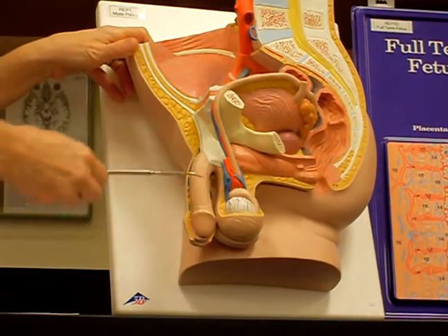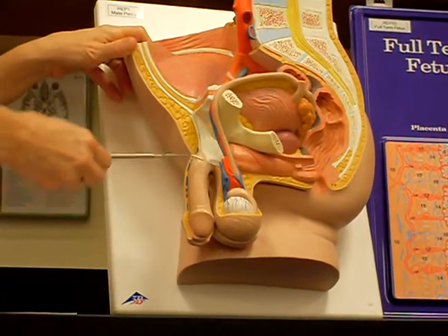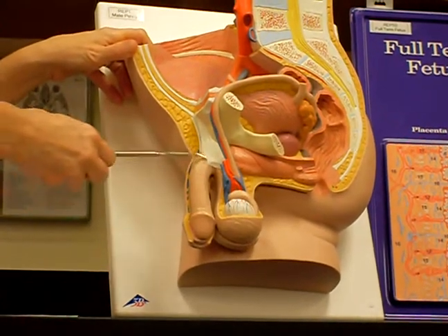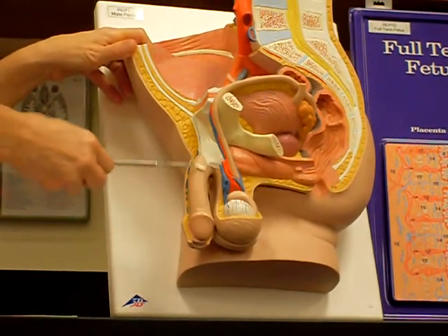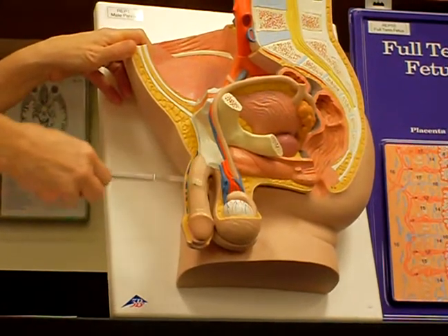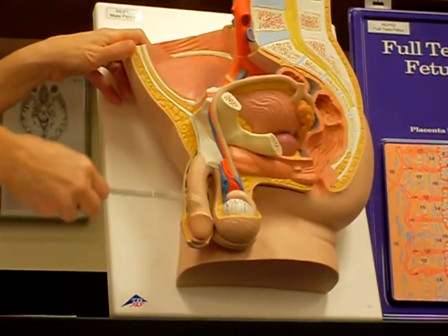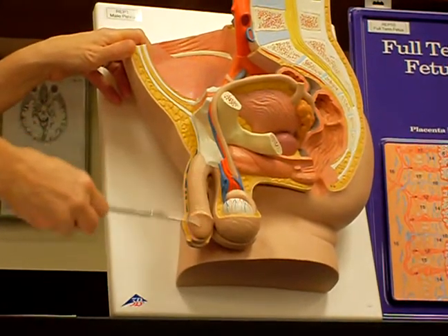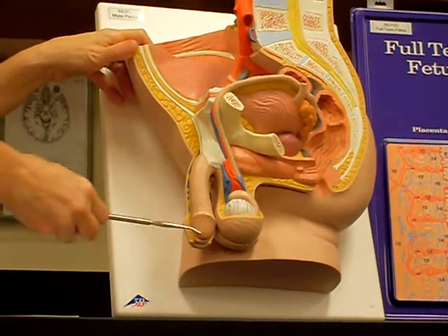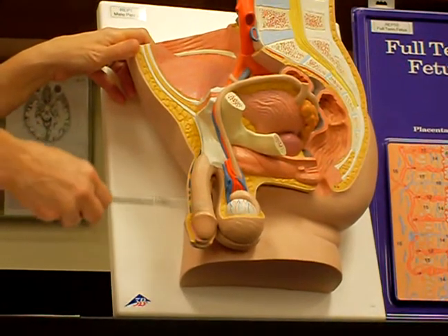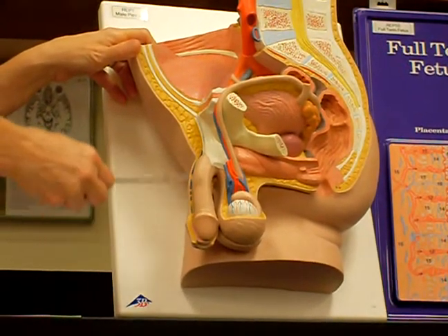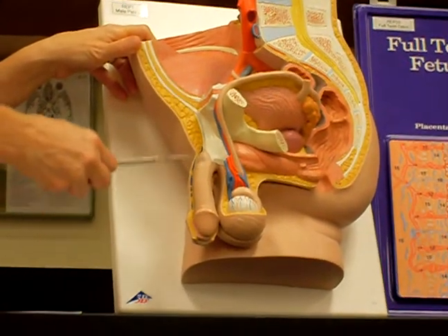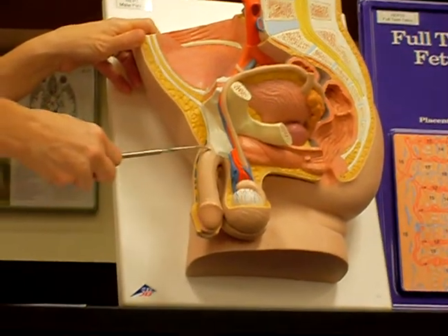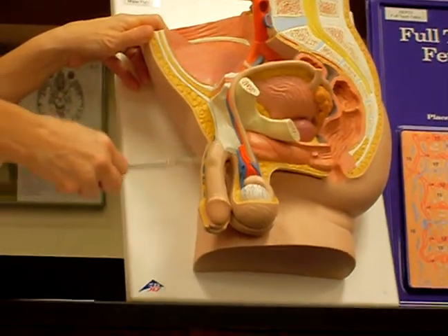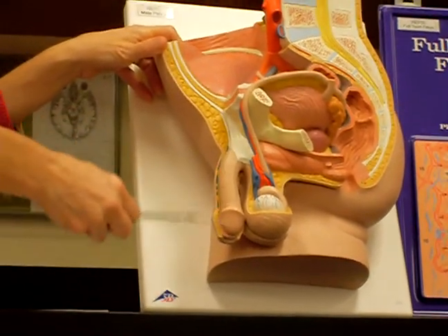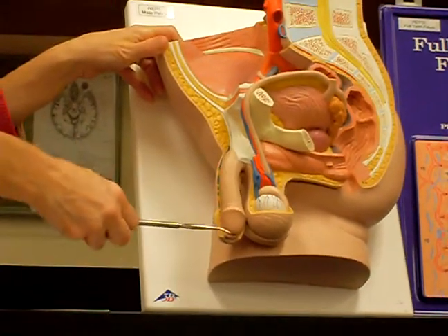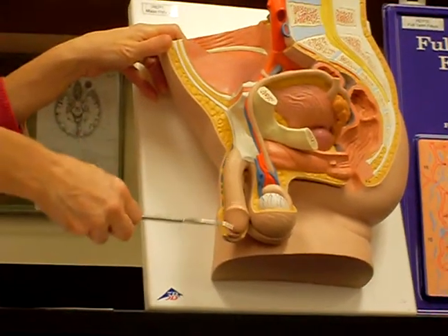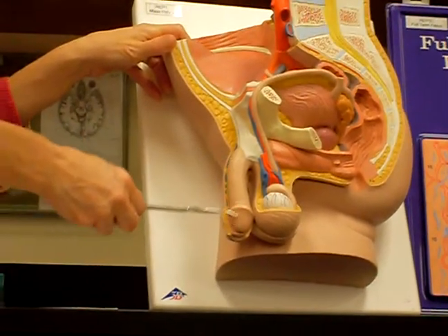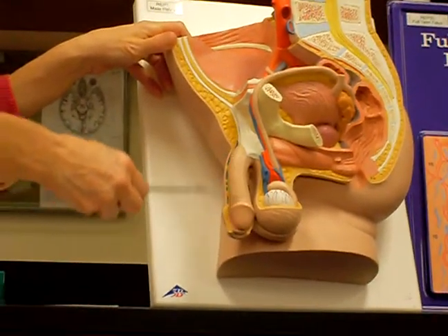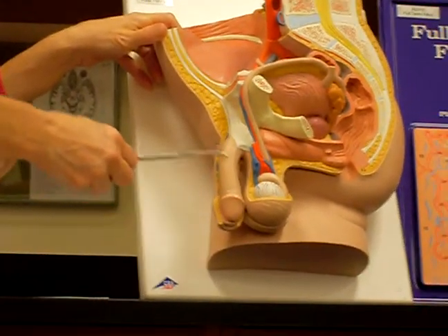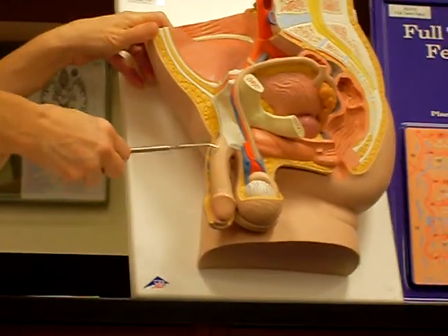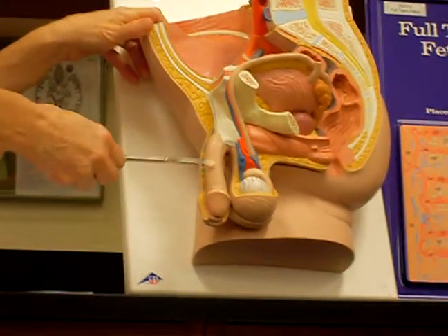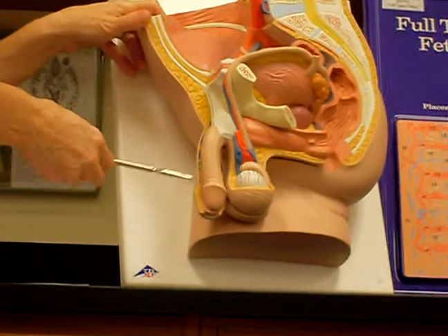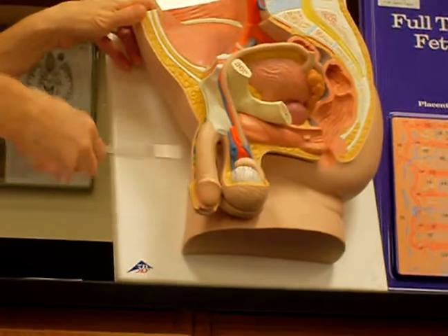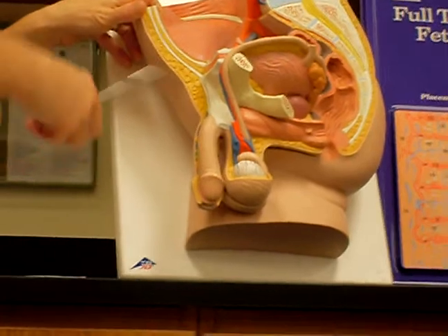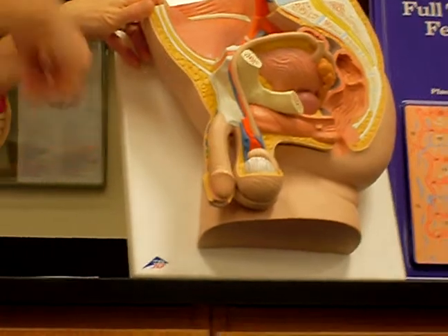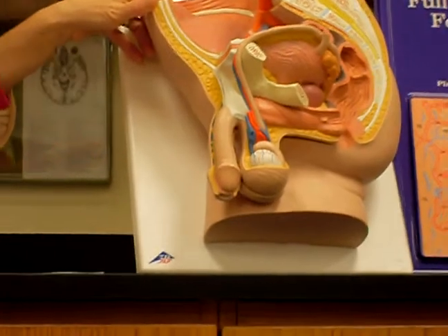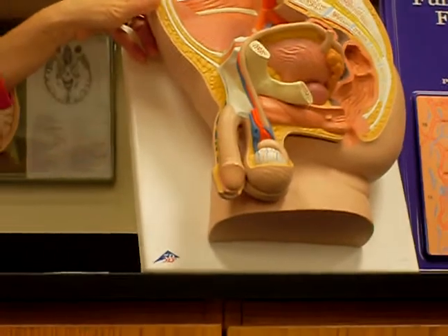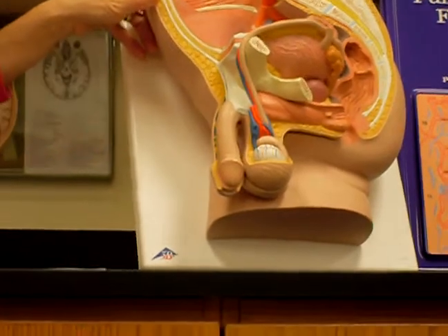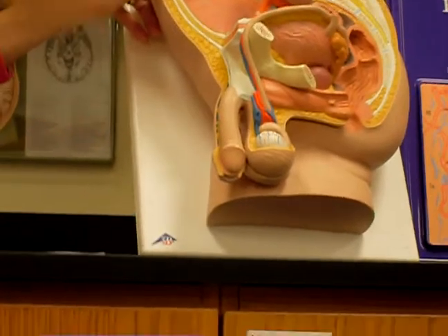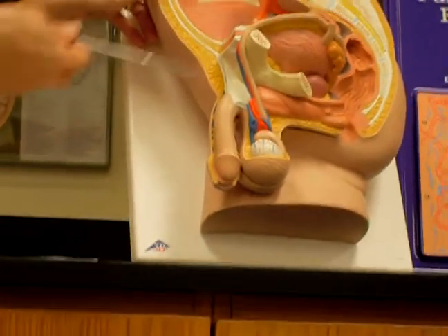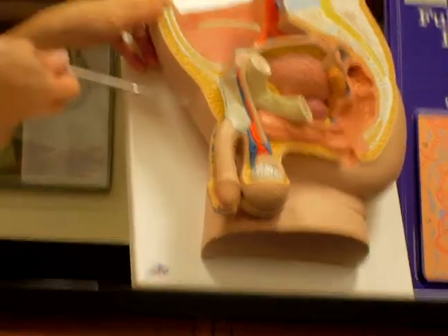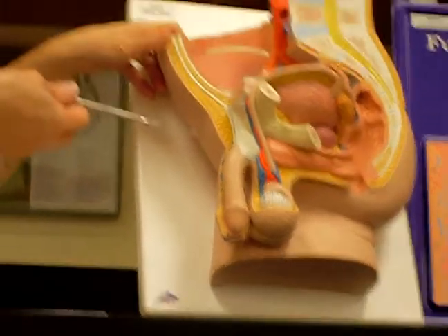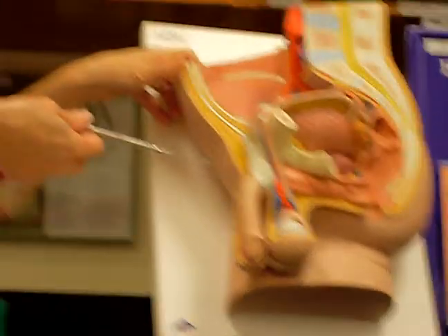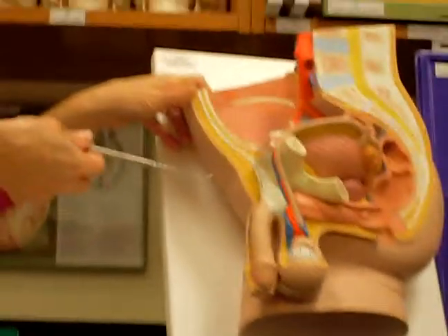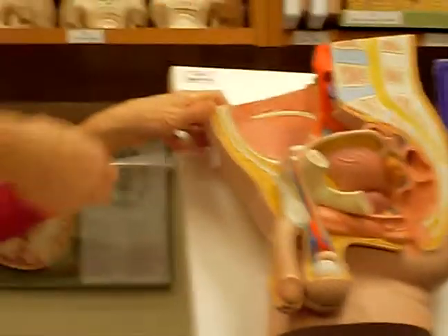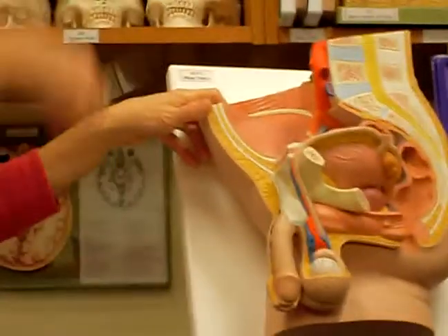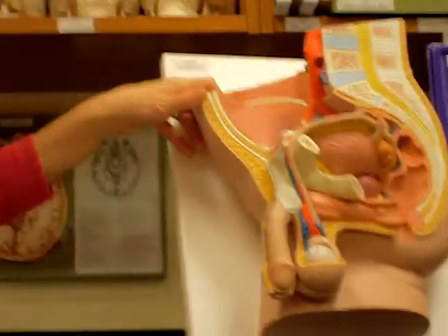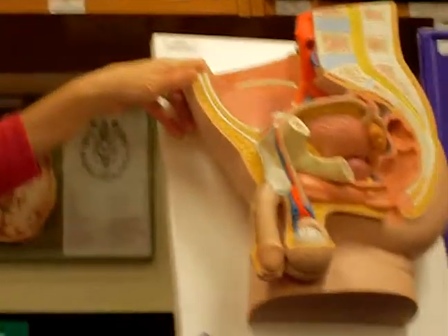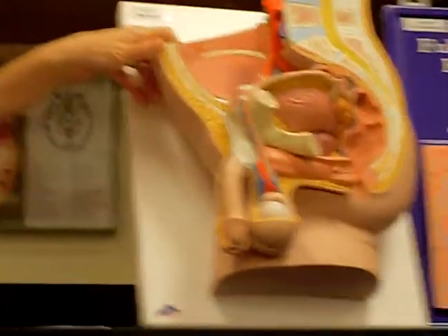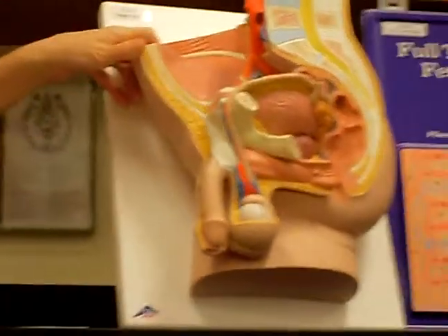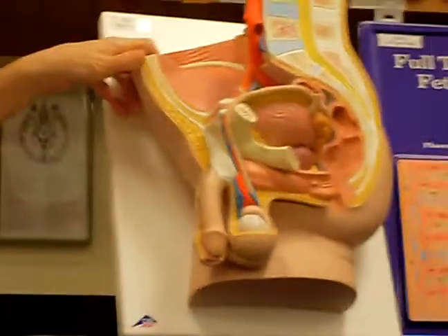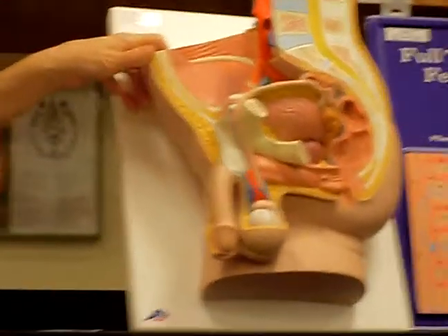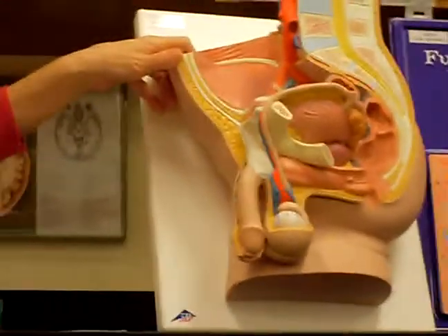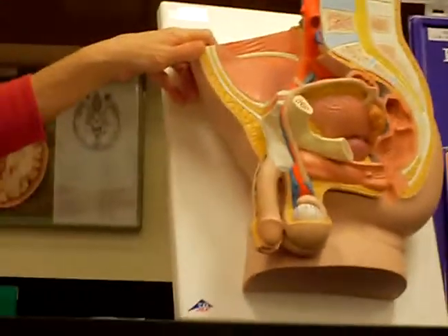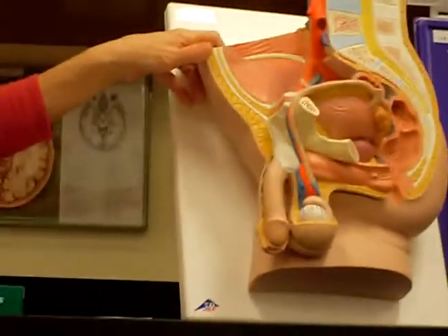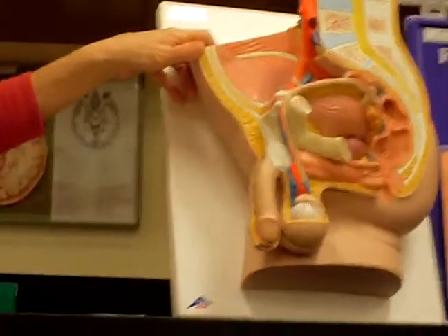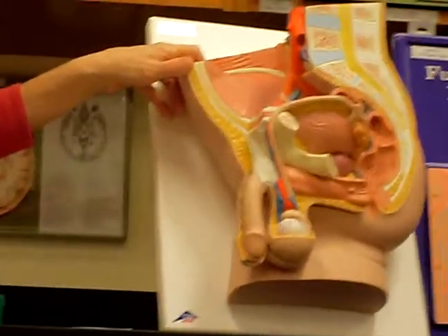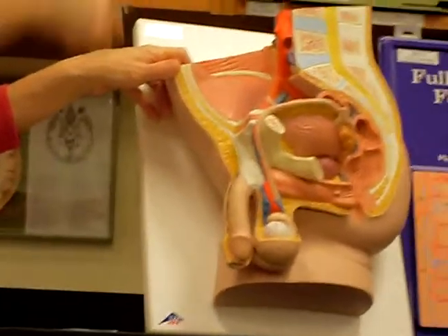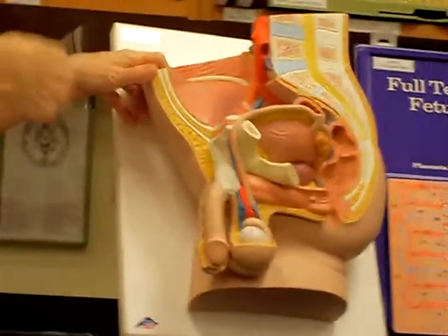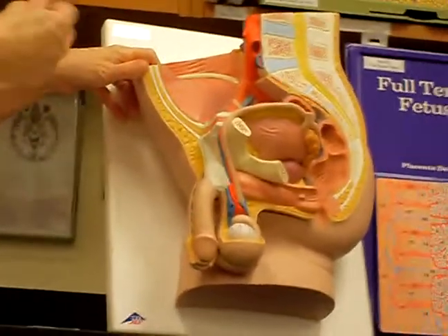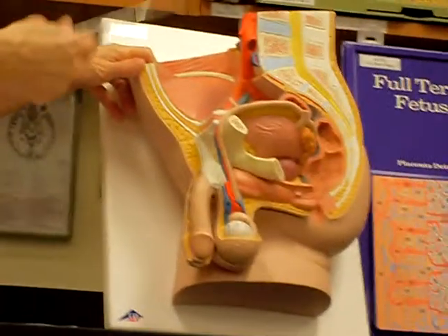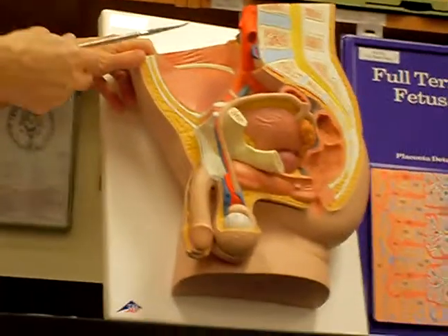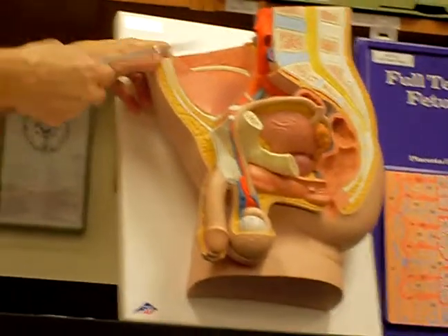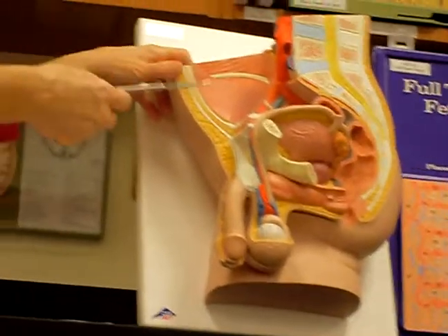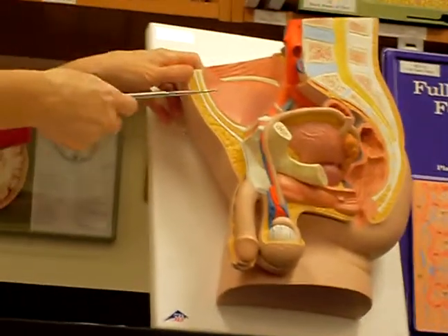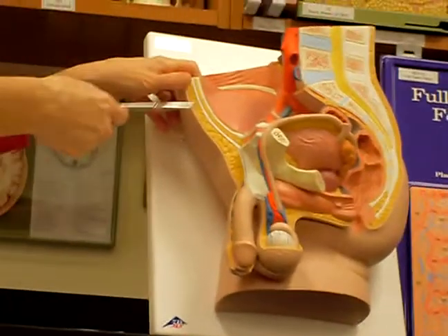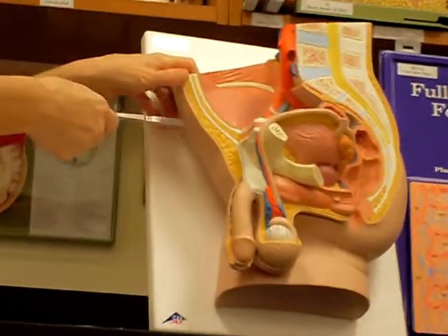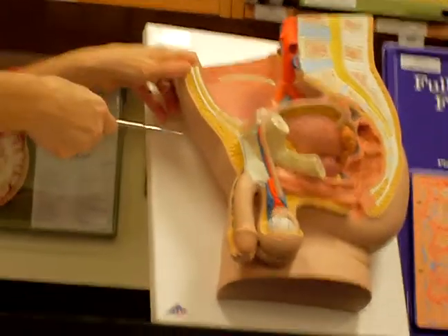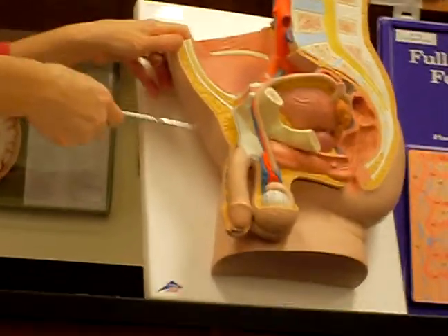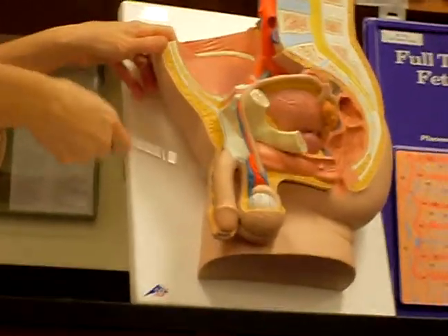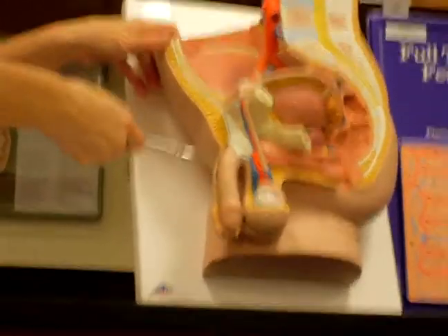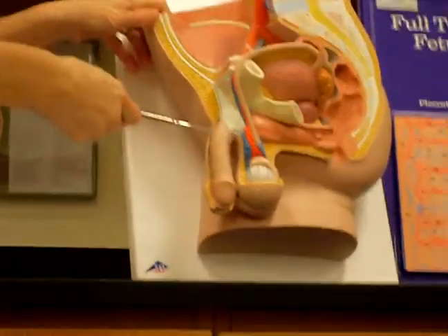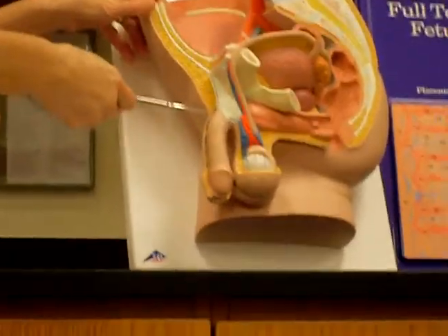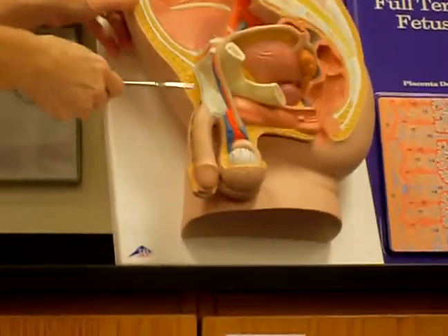And then here you can see the penis, which is the organ that is going to deposit the semen in the female vagina.